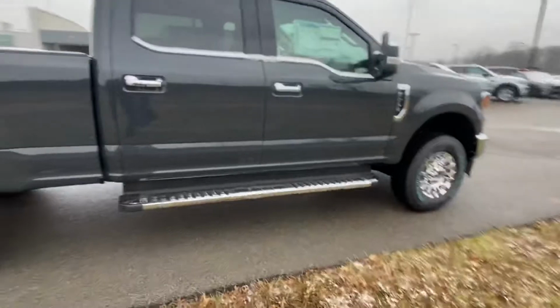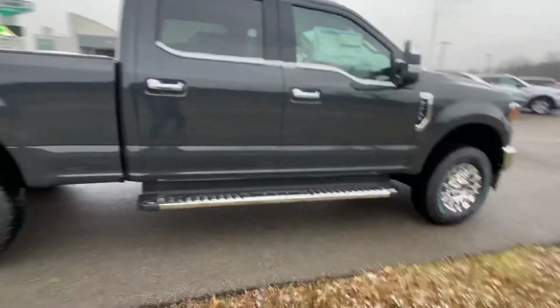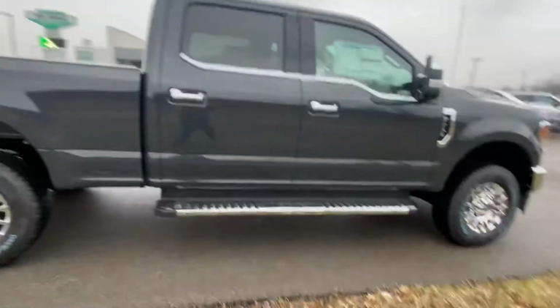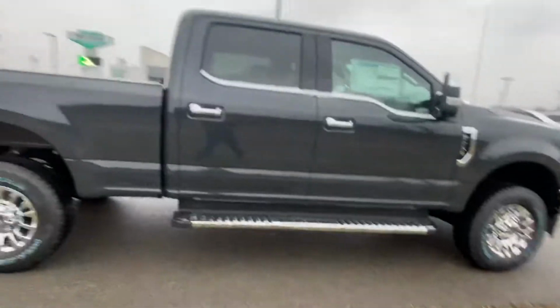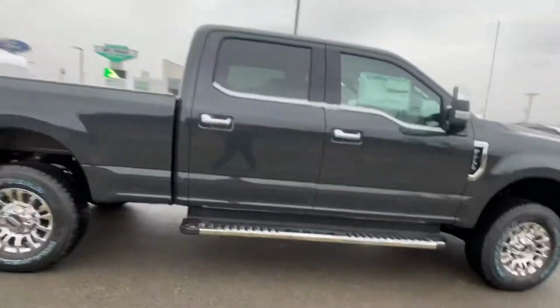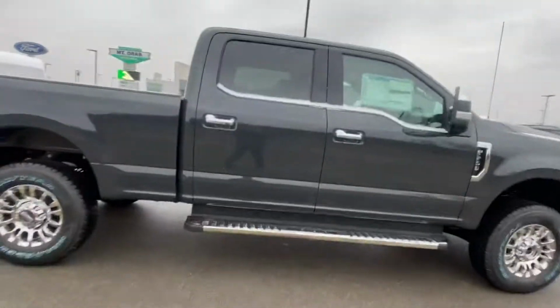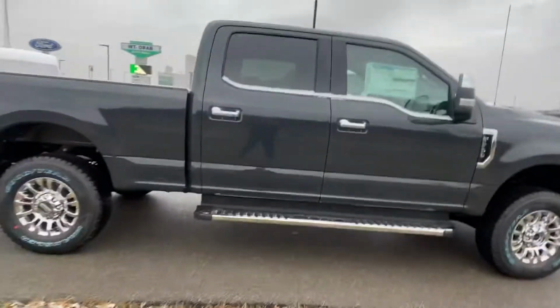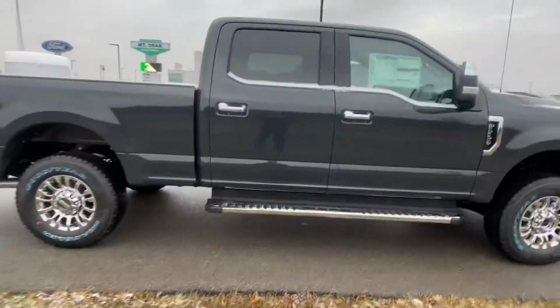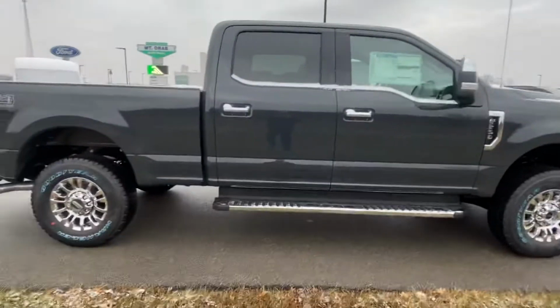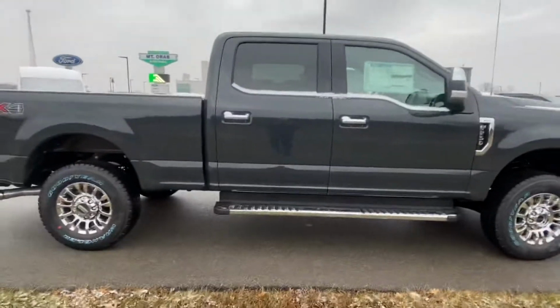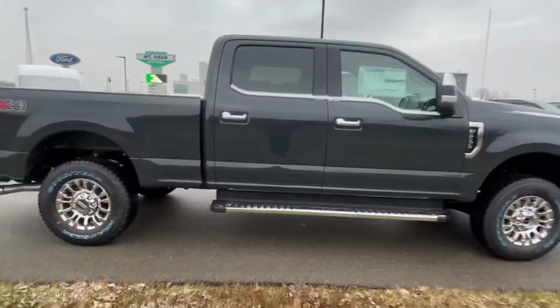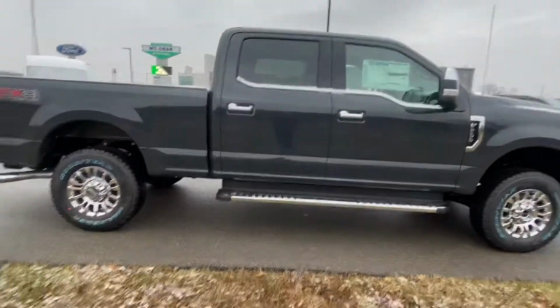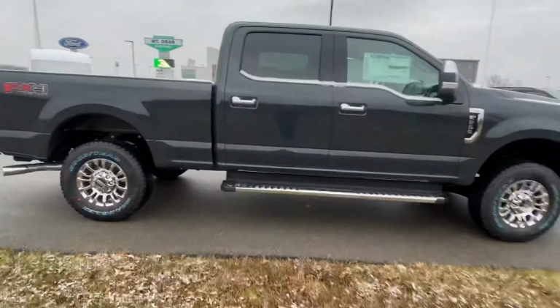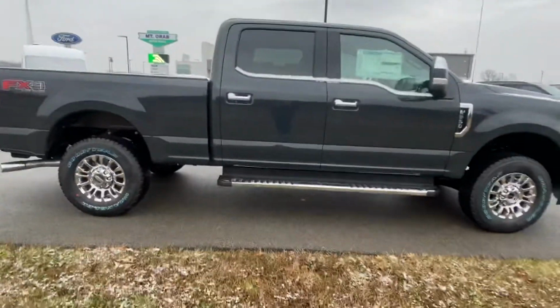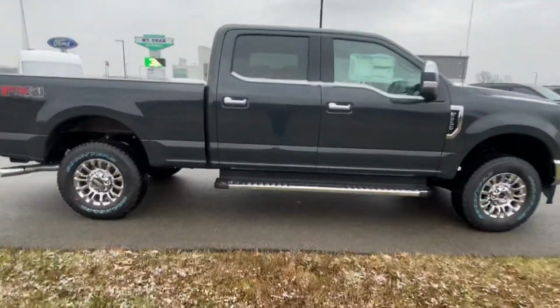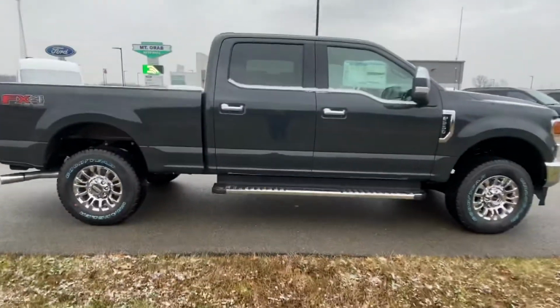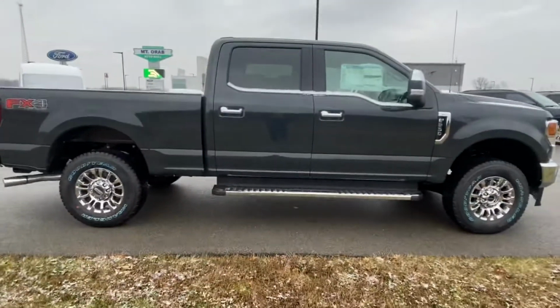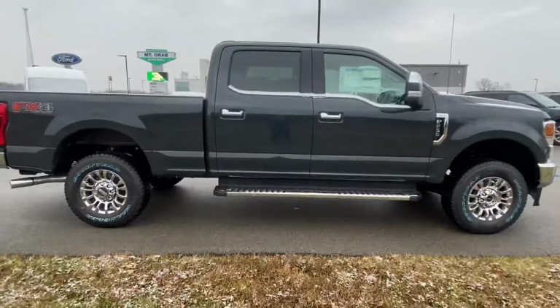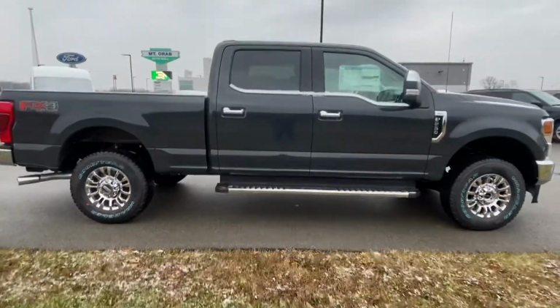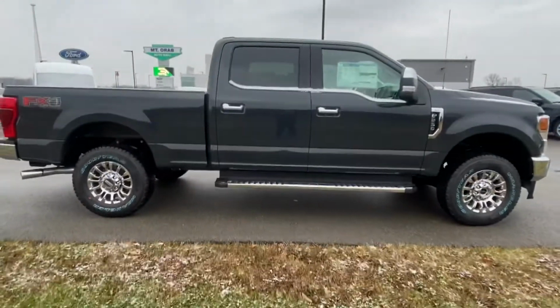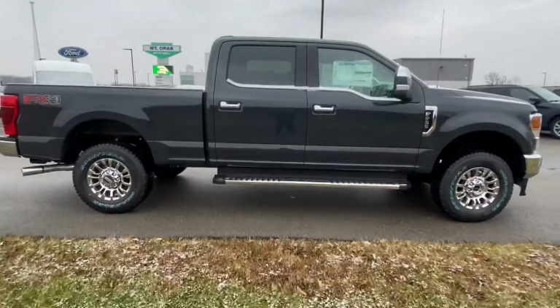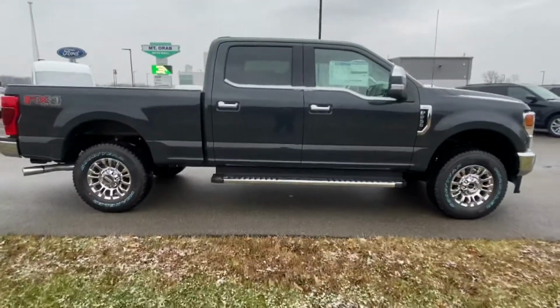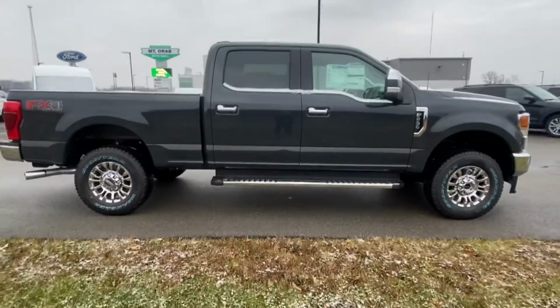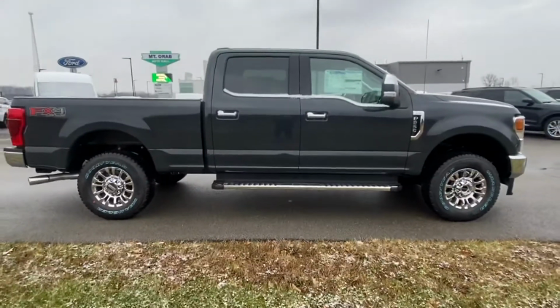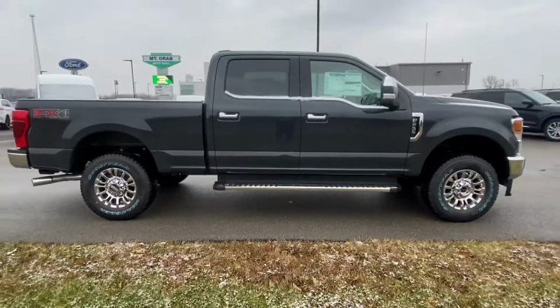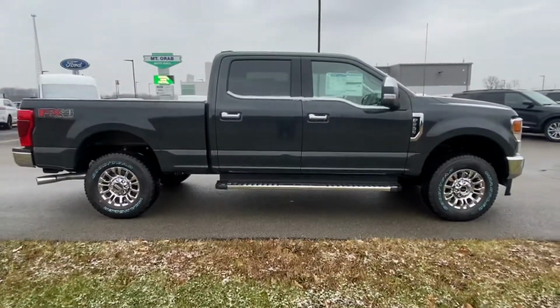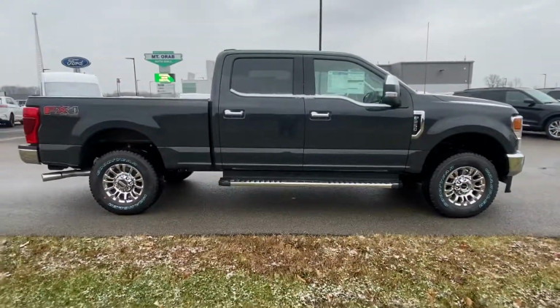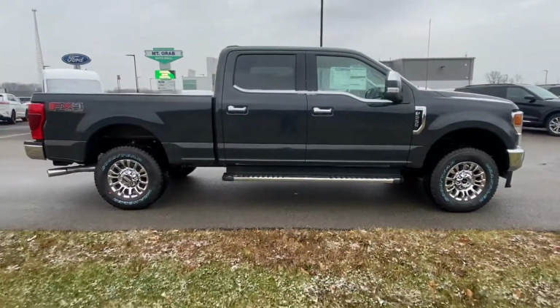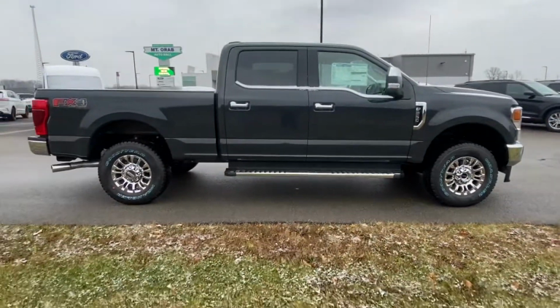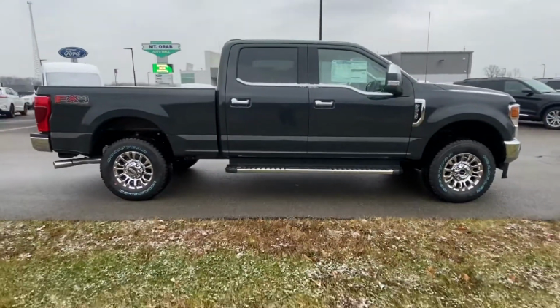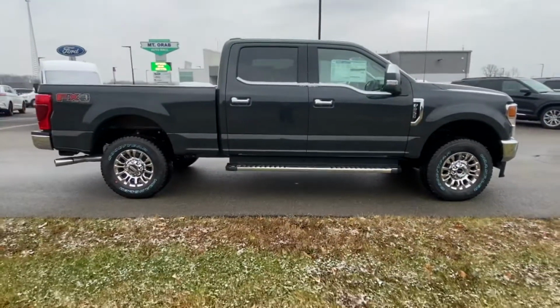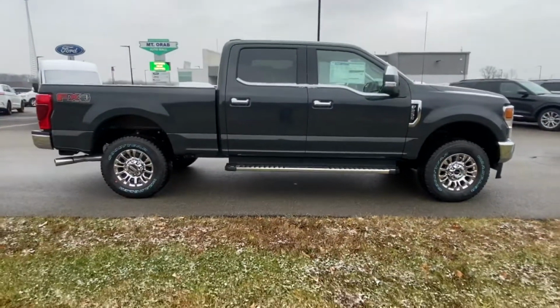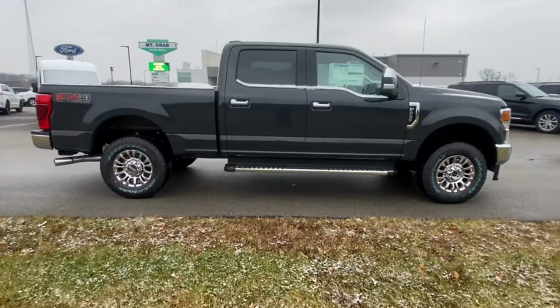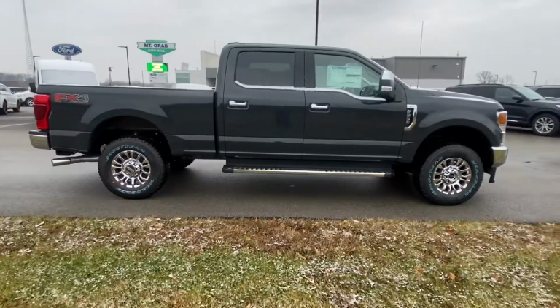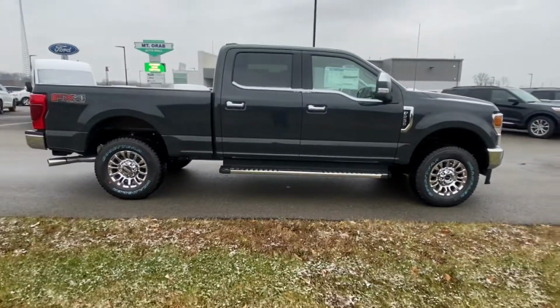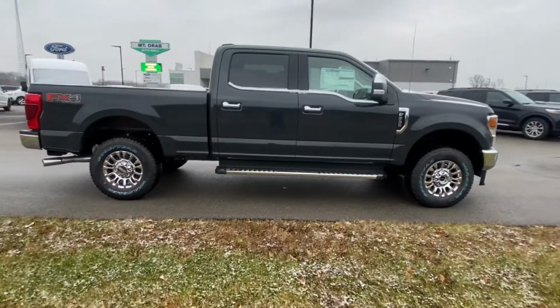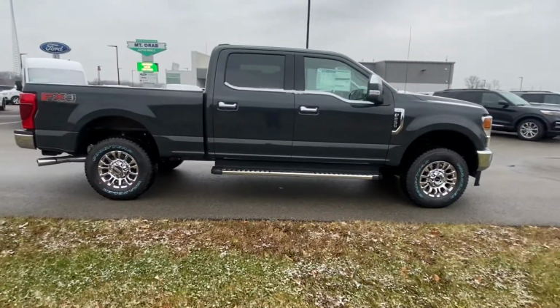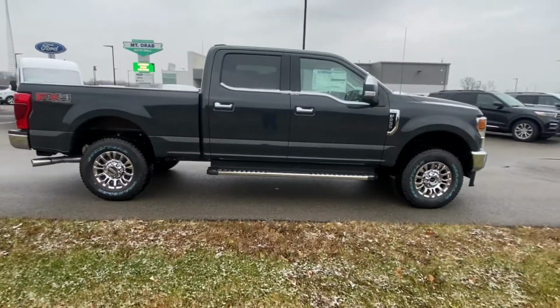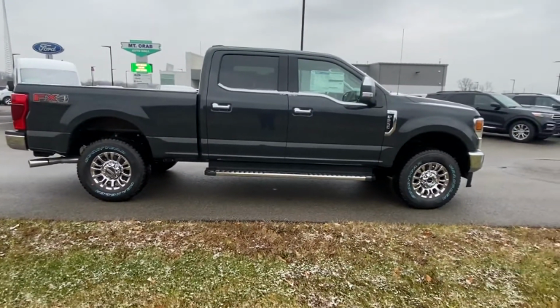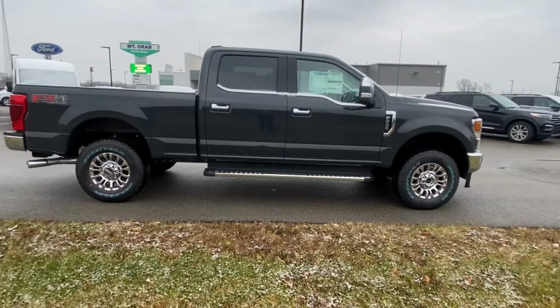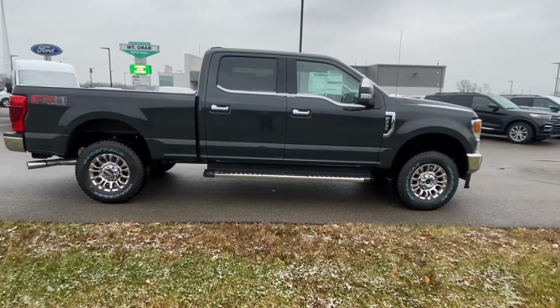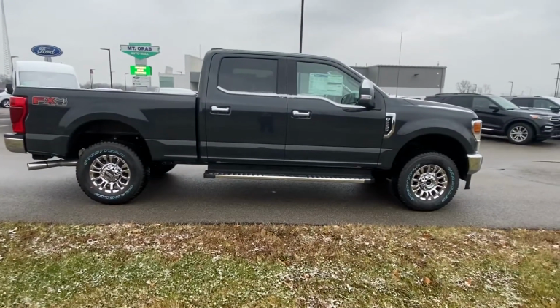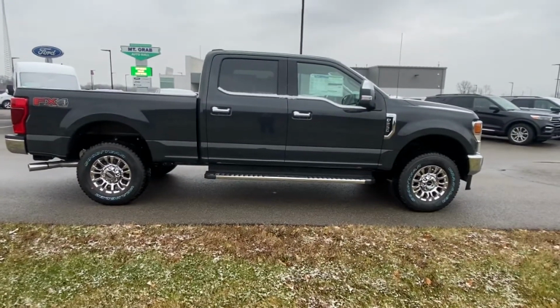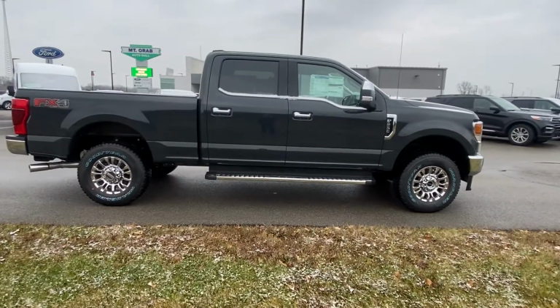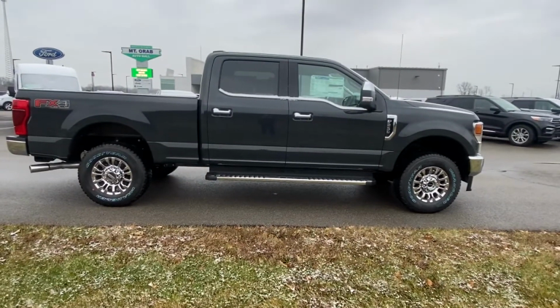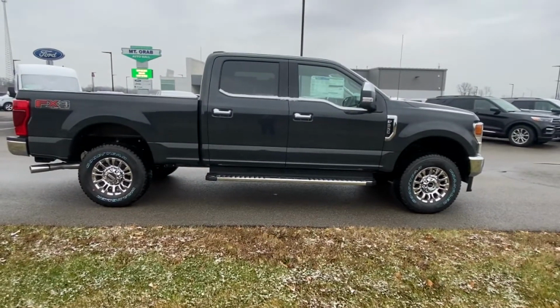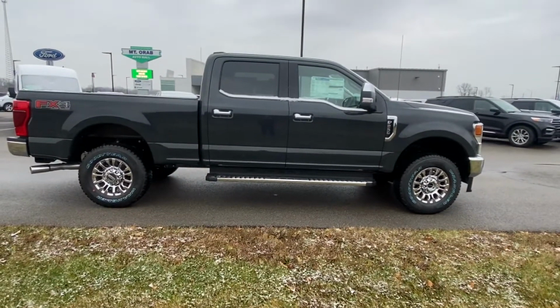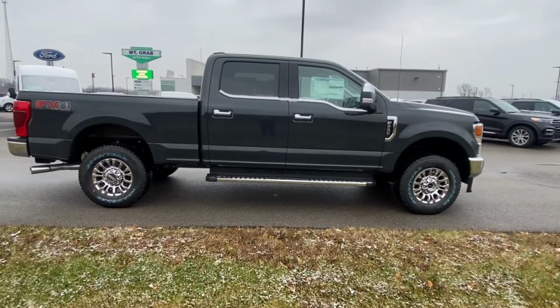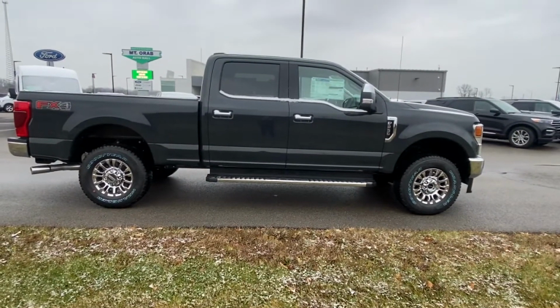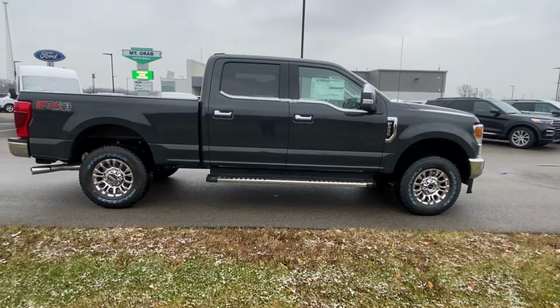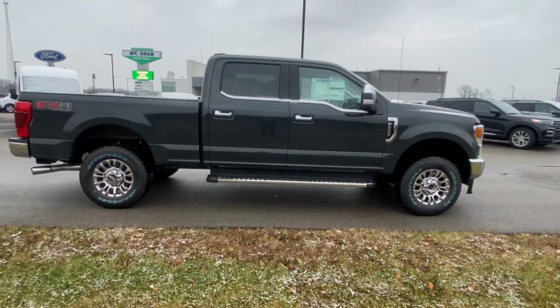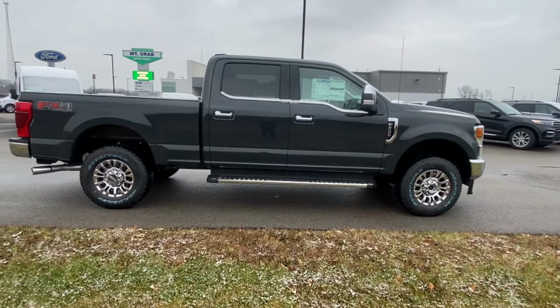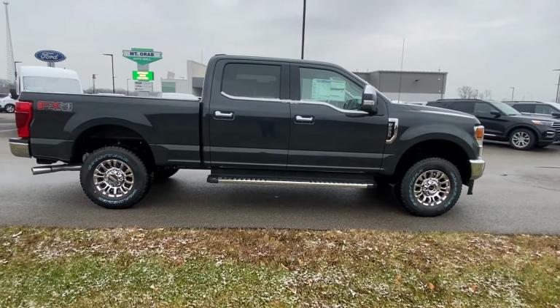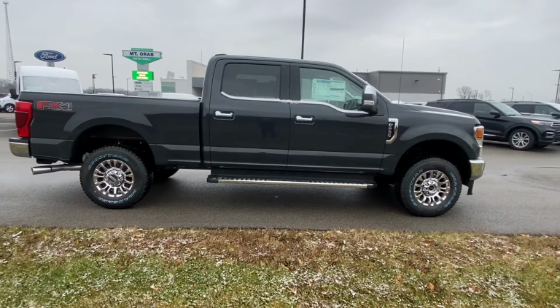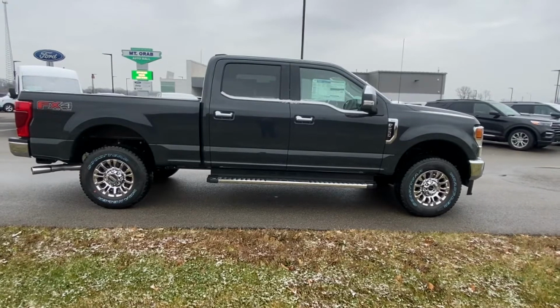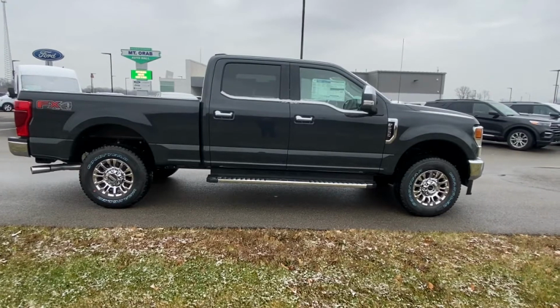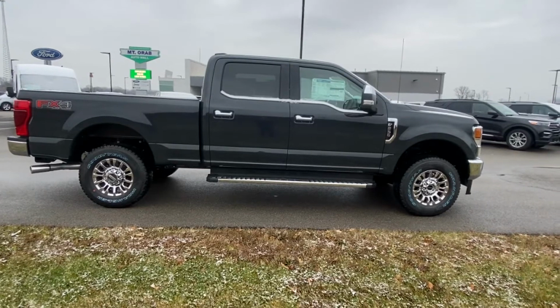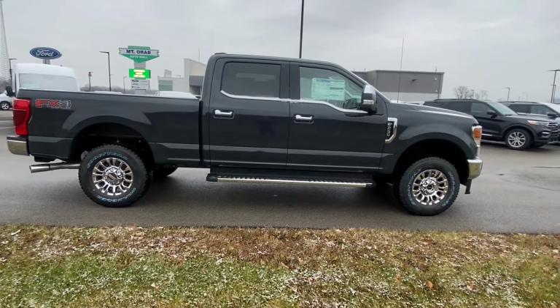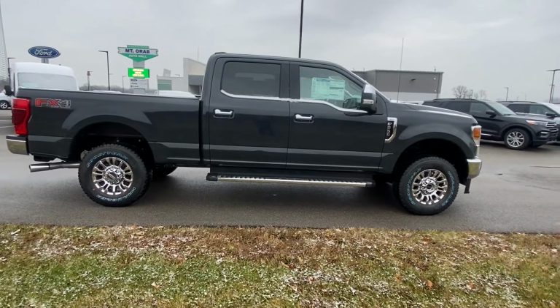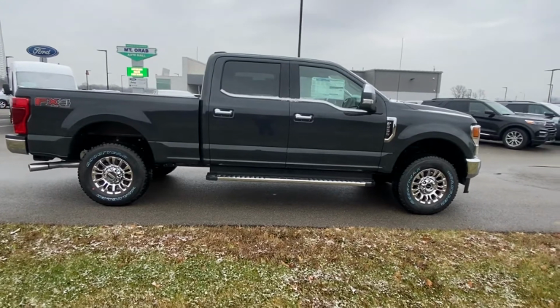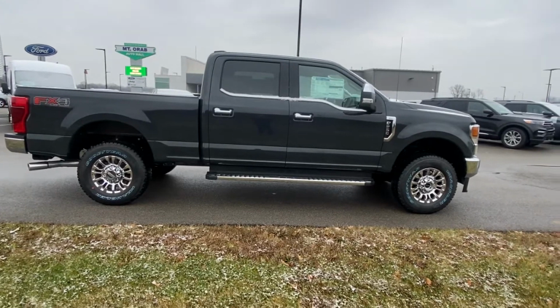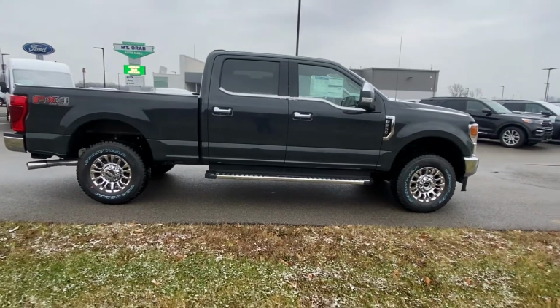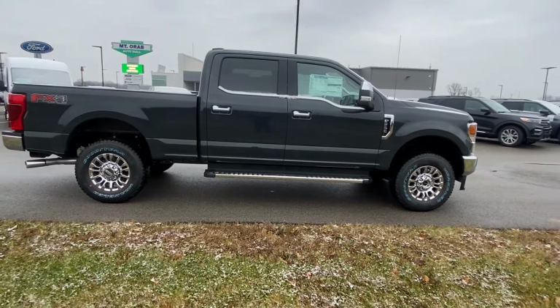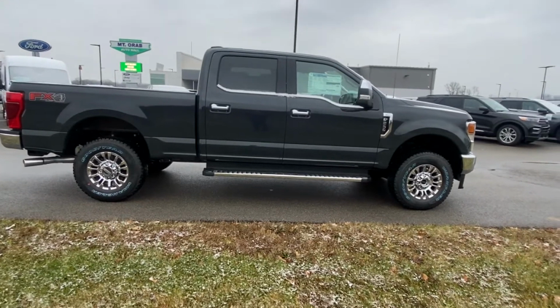I do have other trucks on the lot that are very similar to this one. We'll see you later and hopefully we'll work something out. Thanks, buddy.